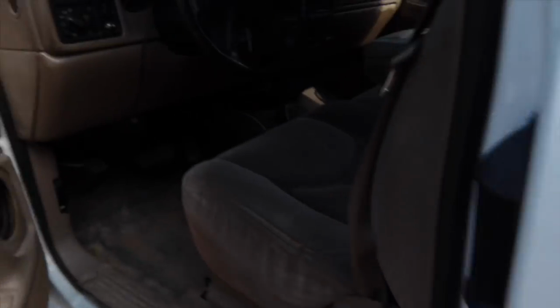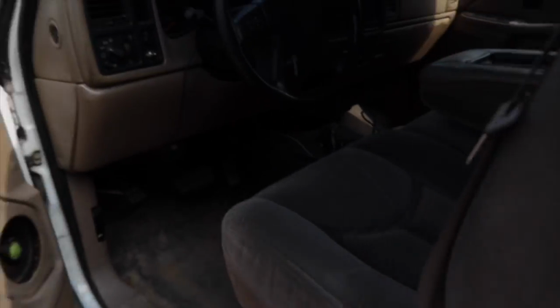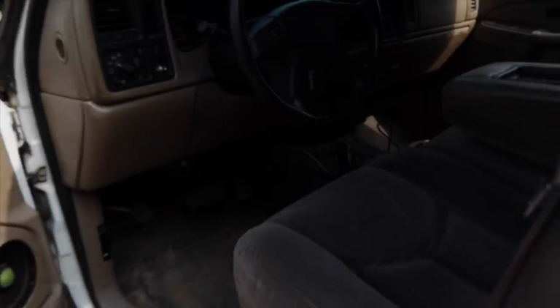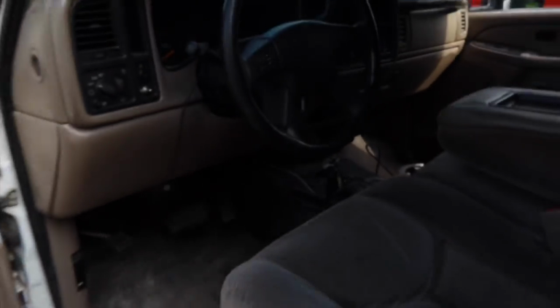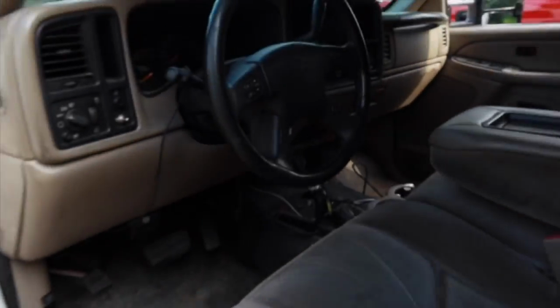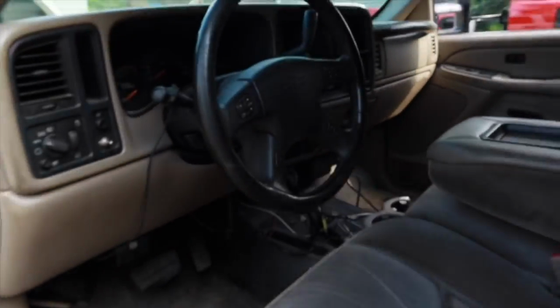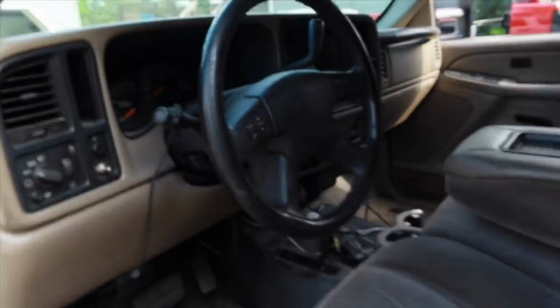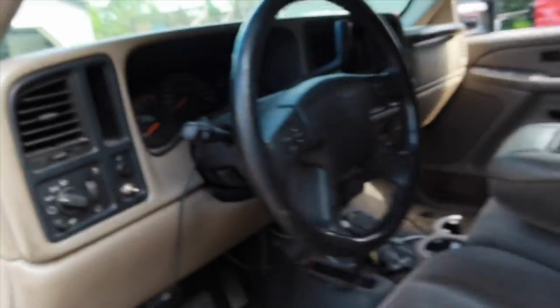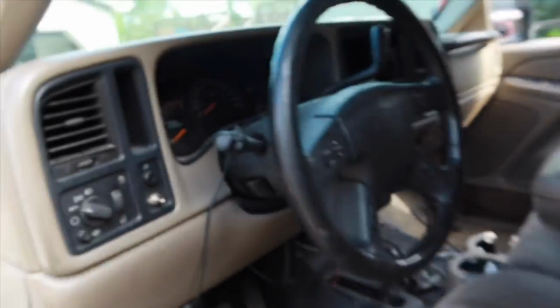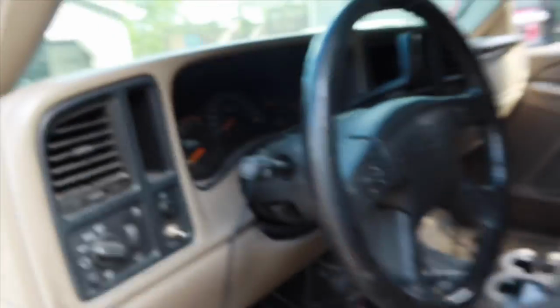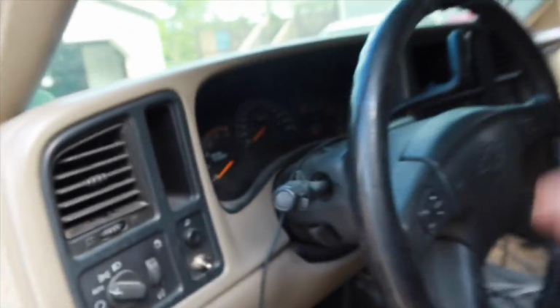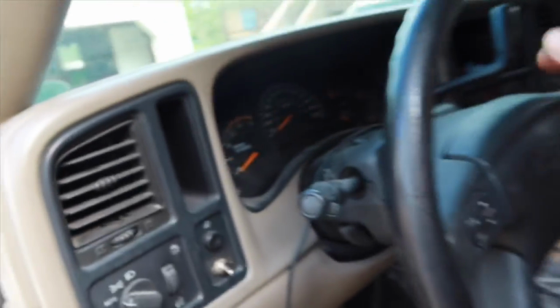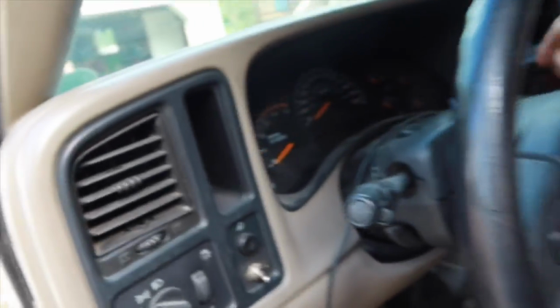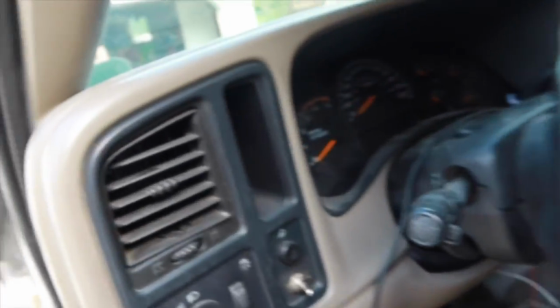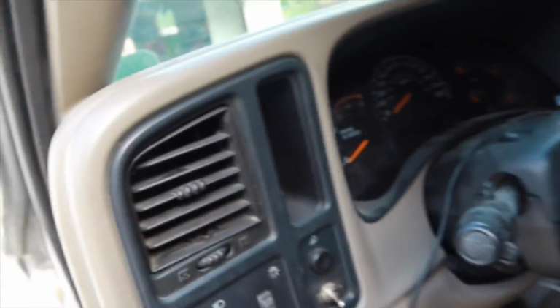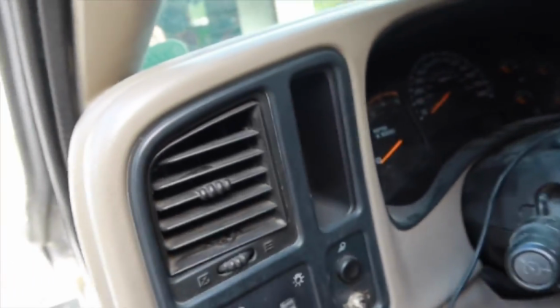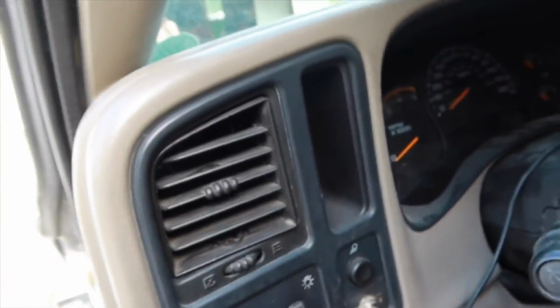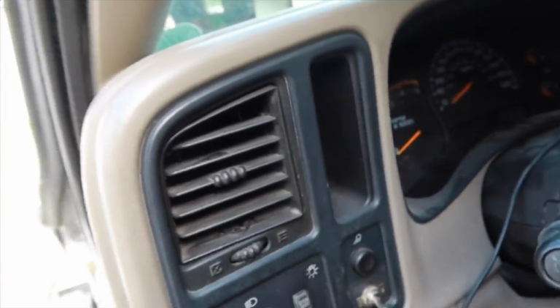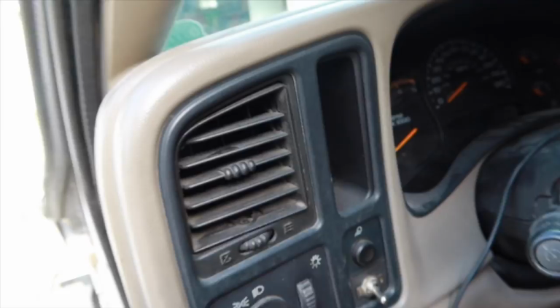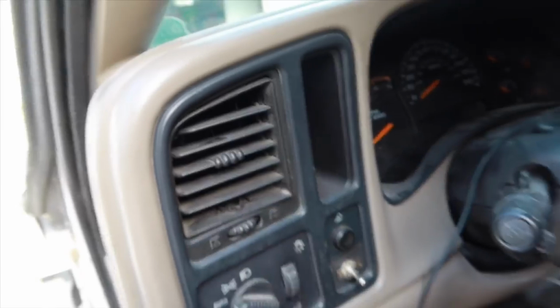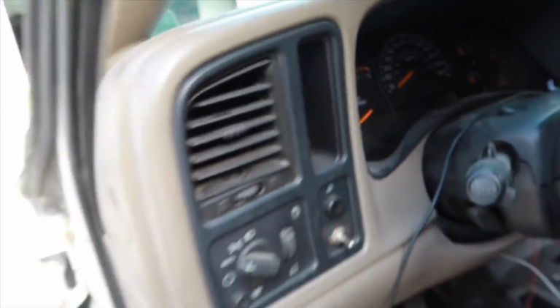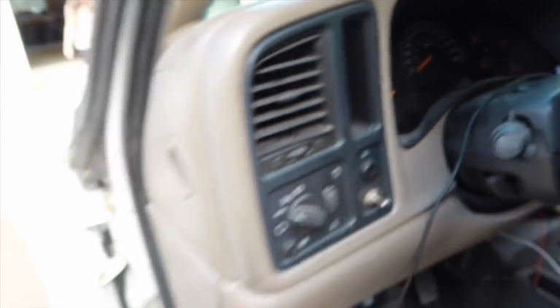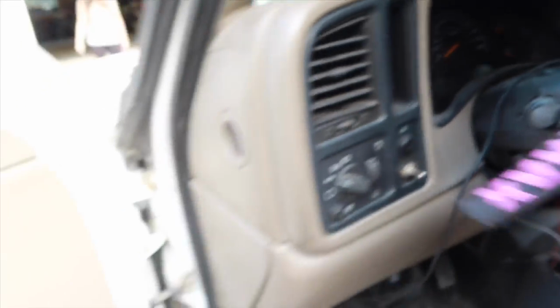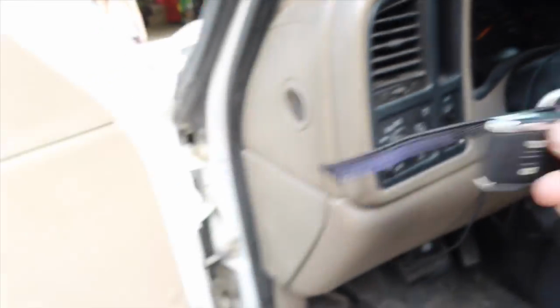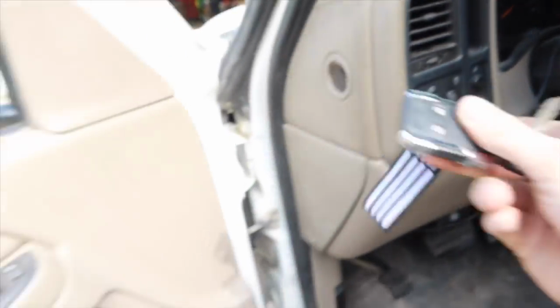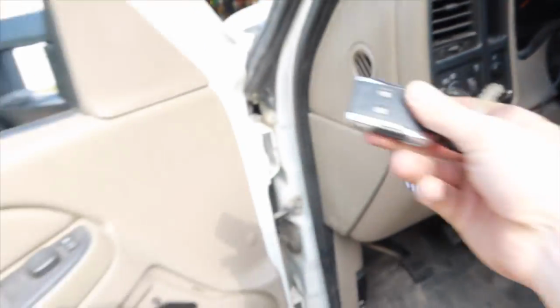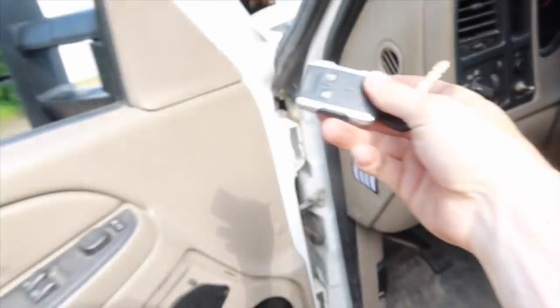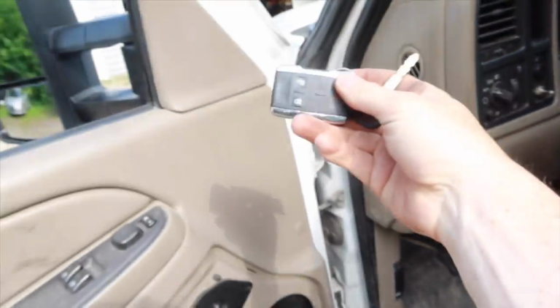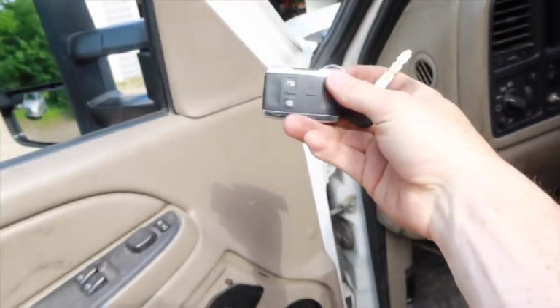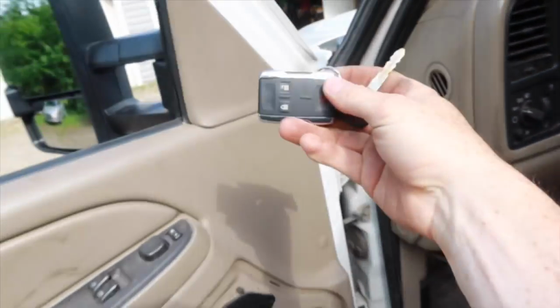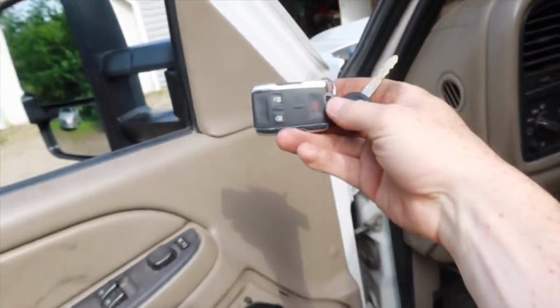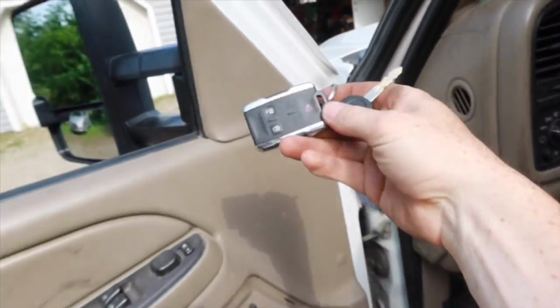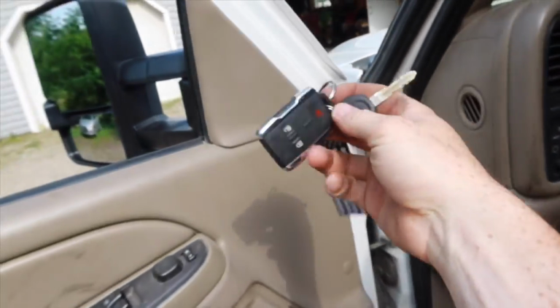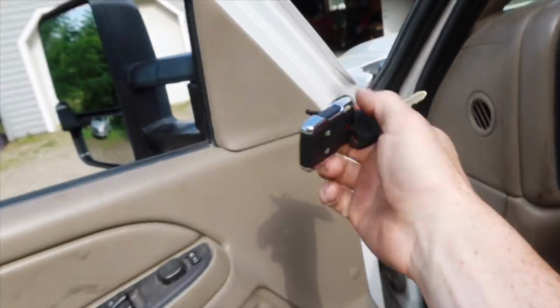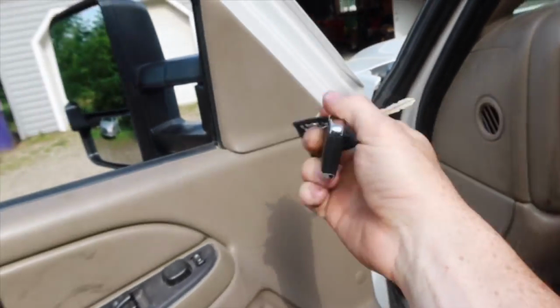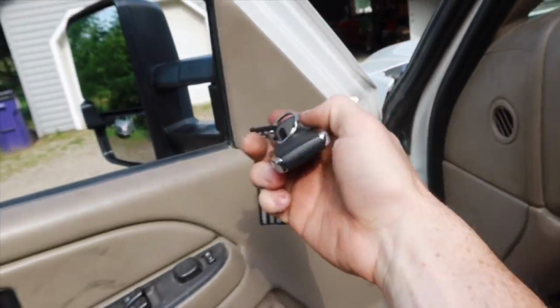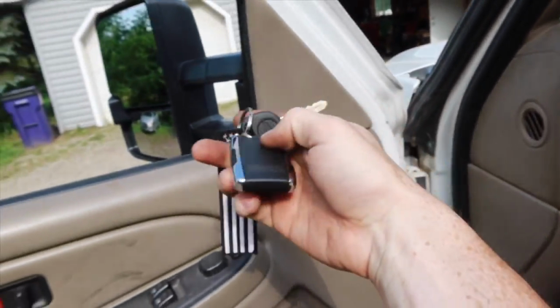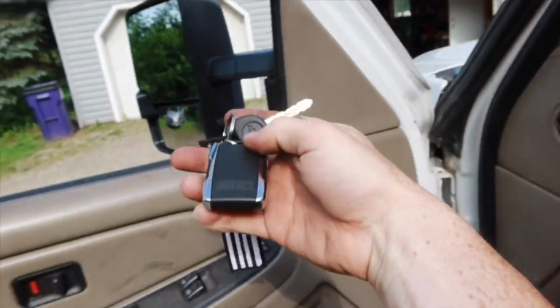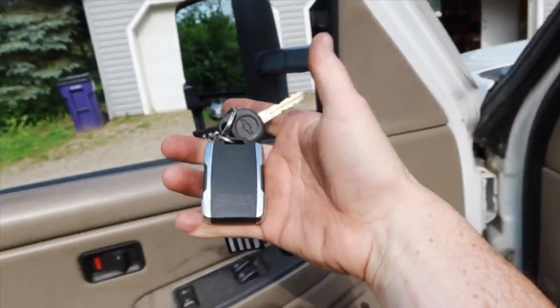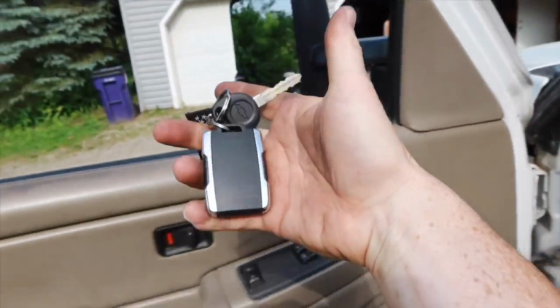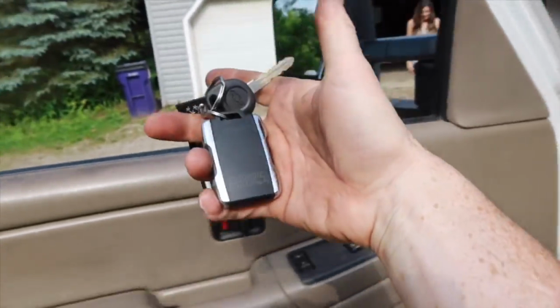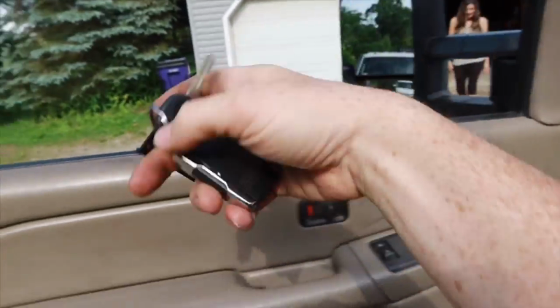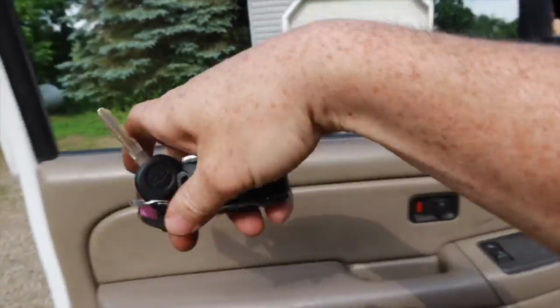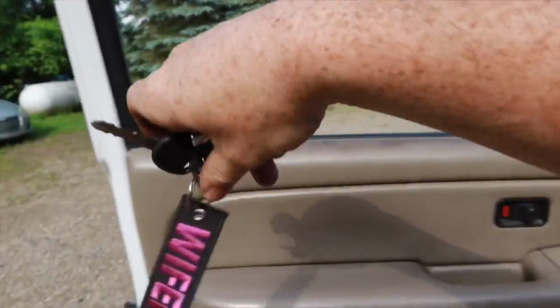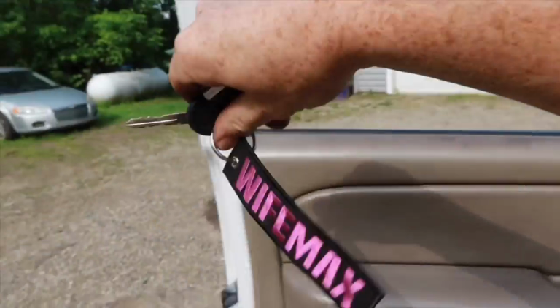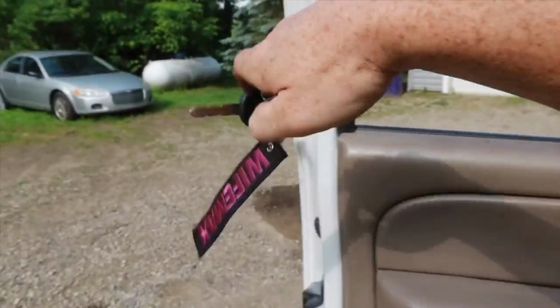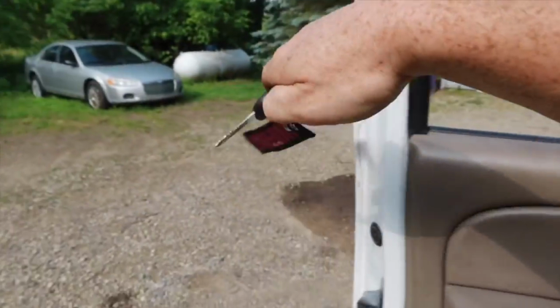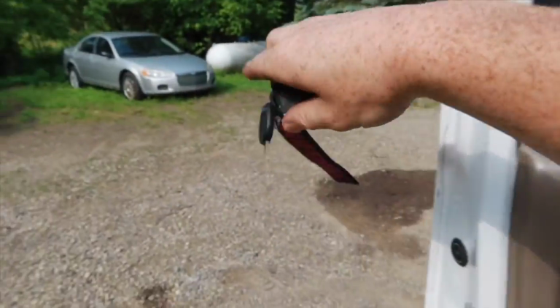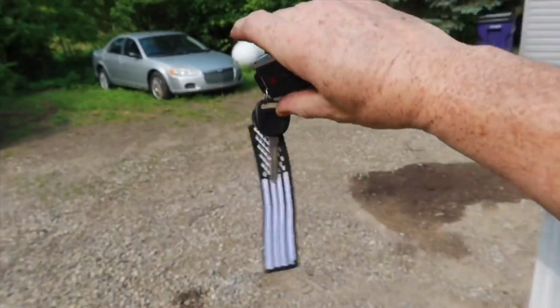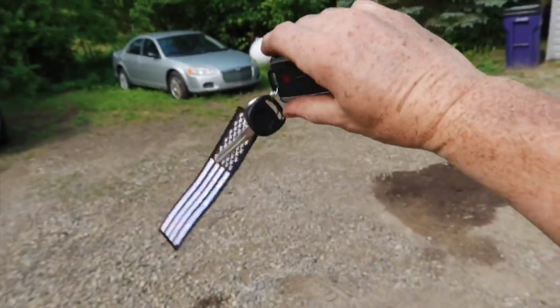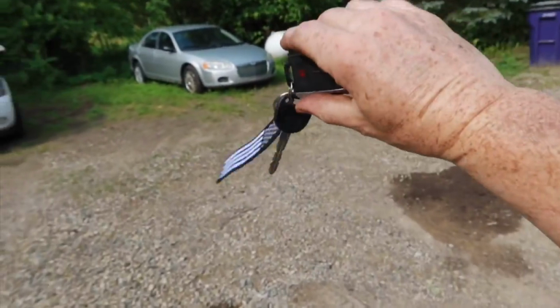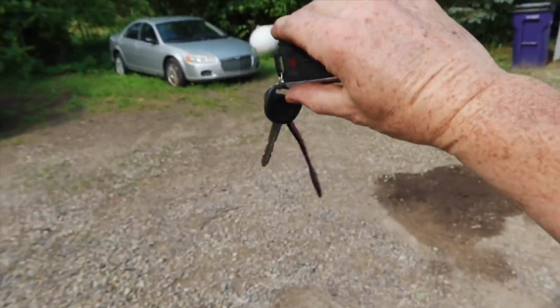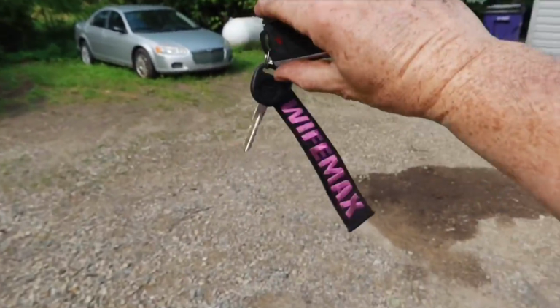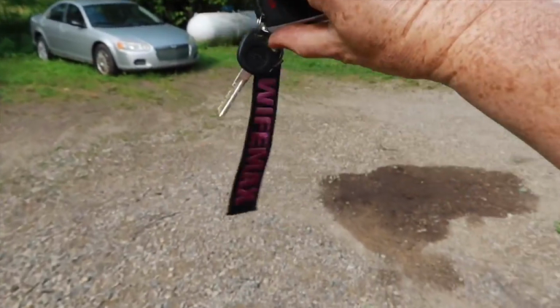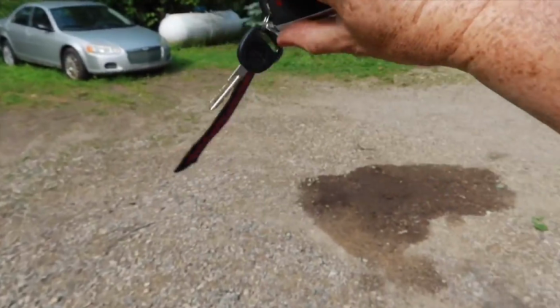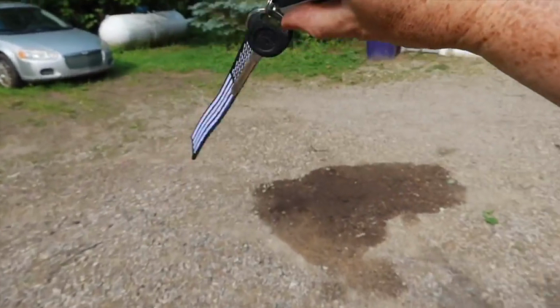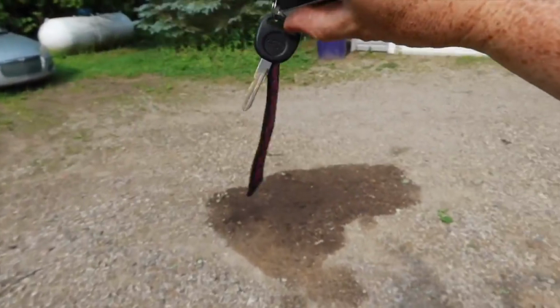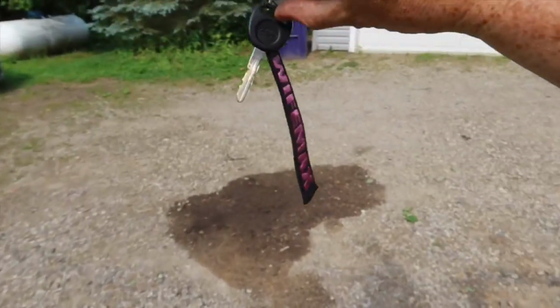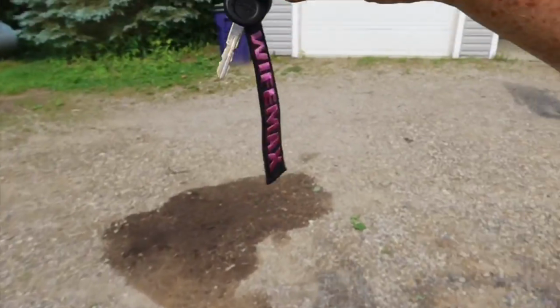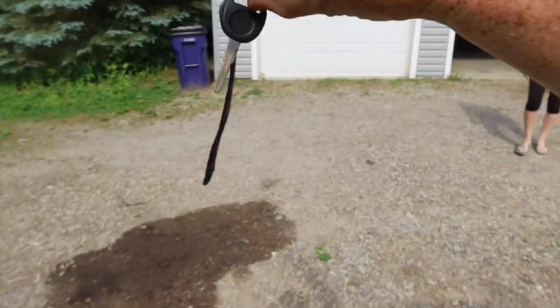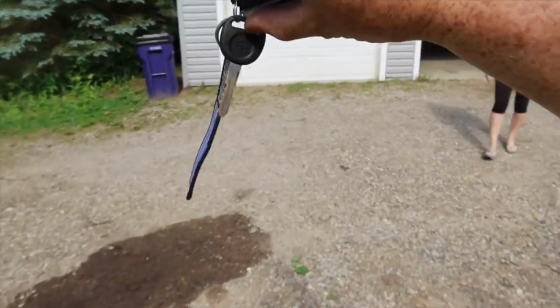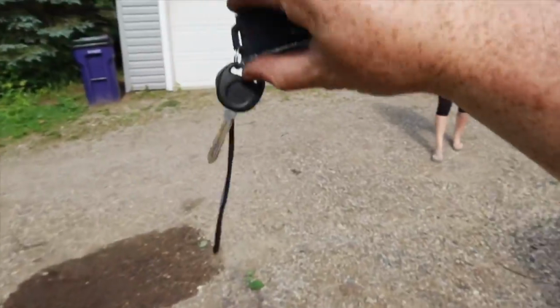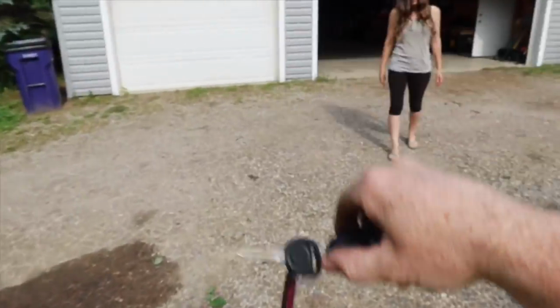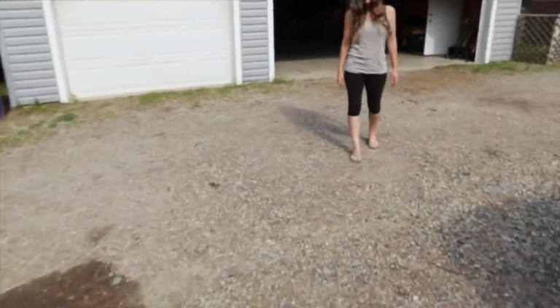She's all hooked up — she's got the Boost Auto Parts retrofit key fob, she's got the key tag.